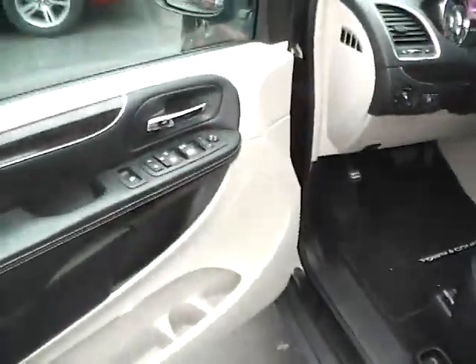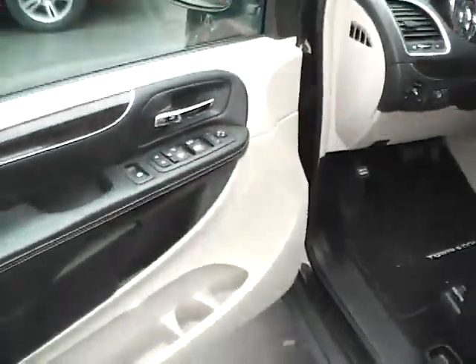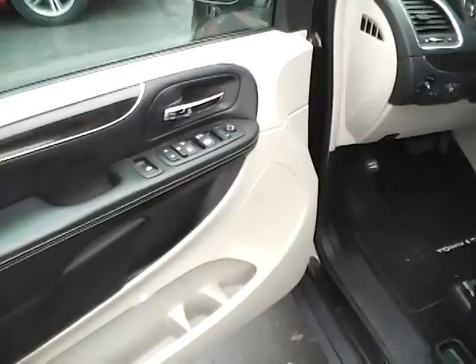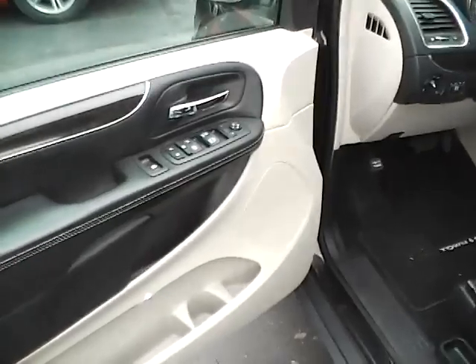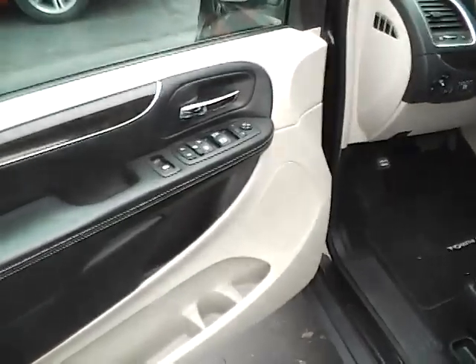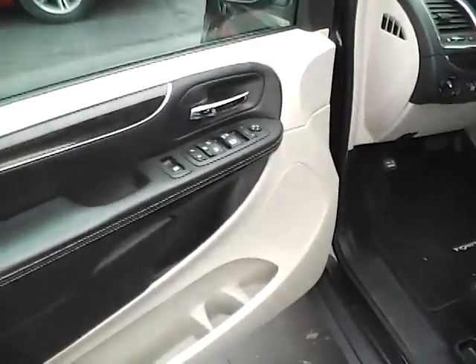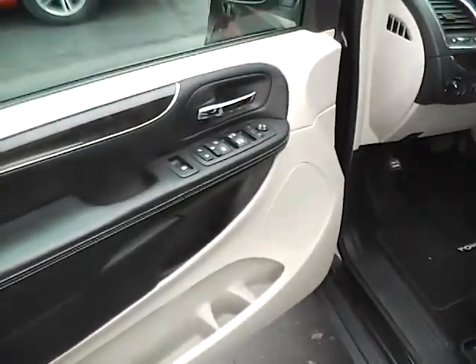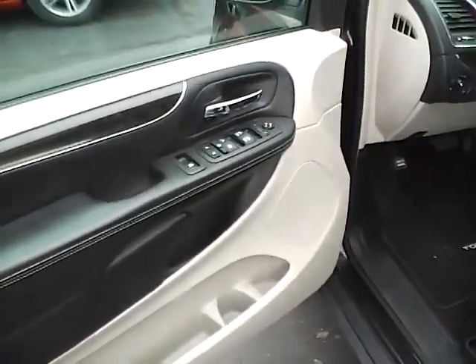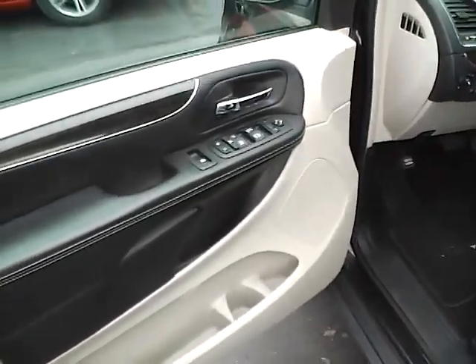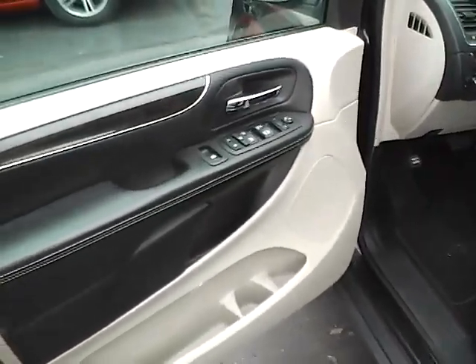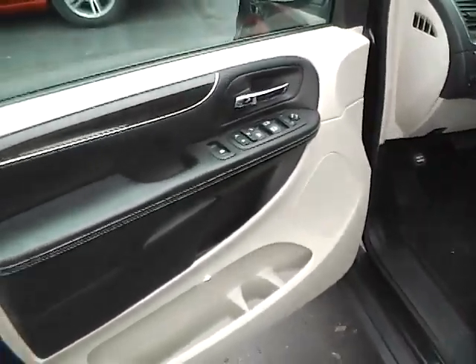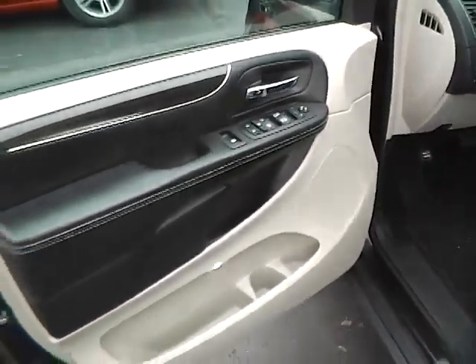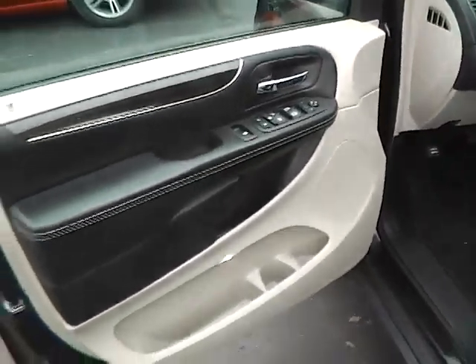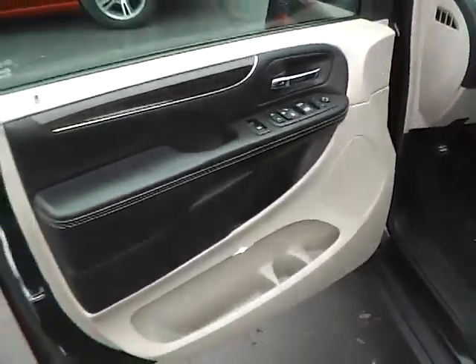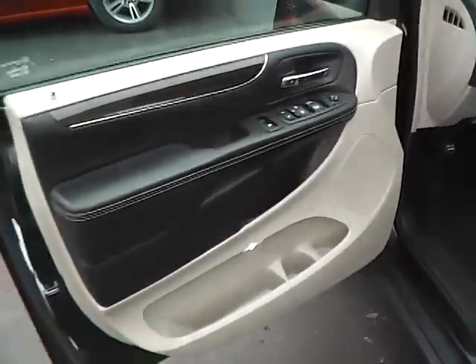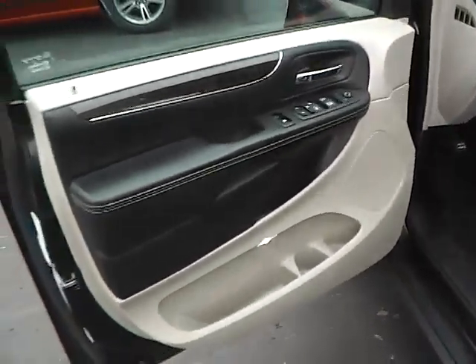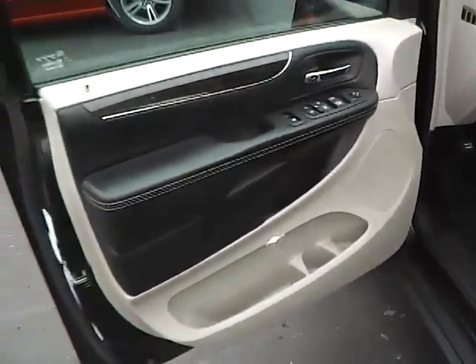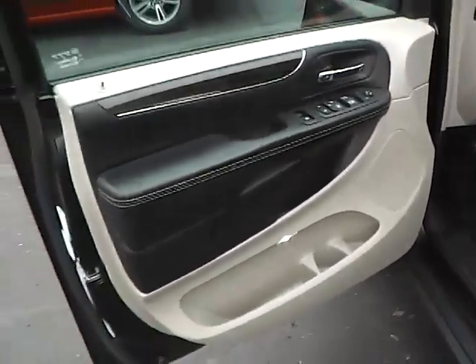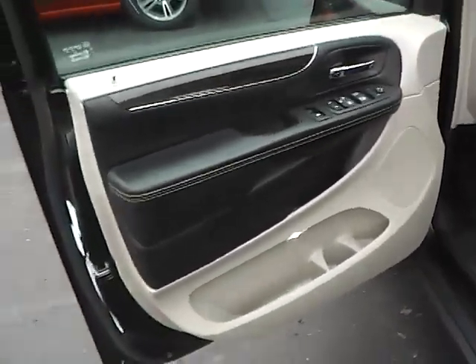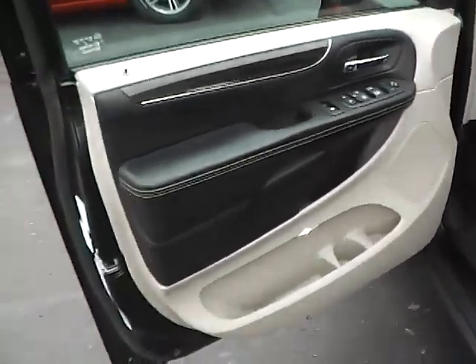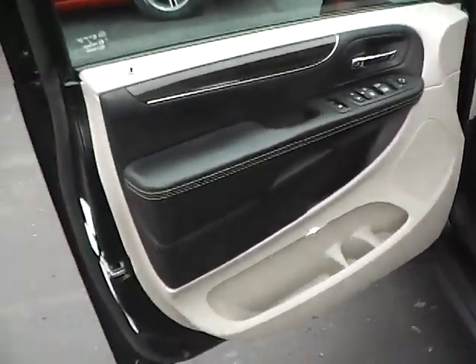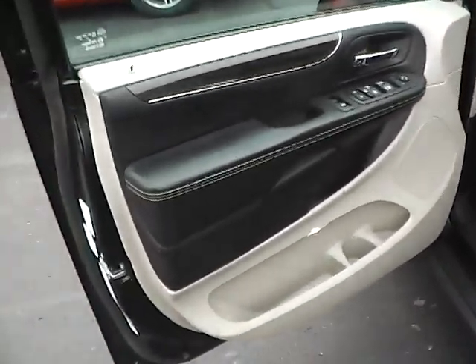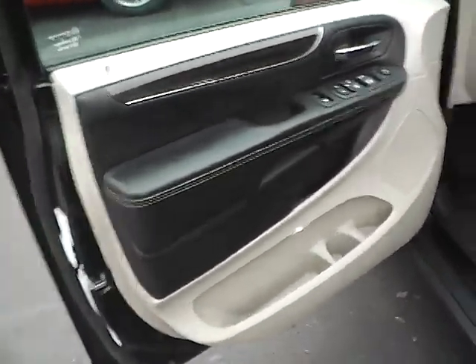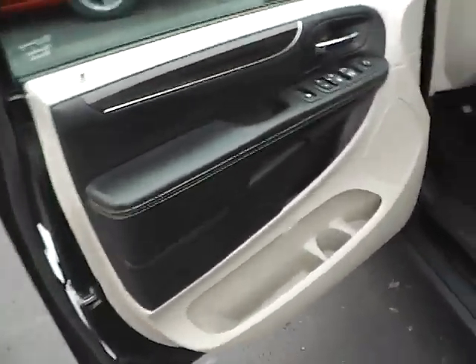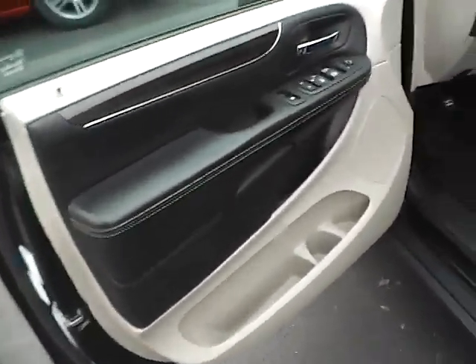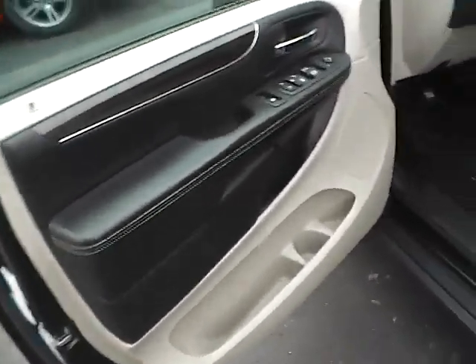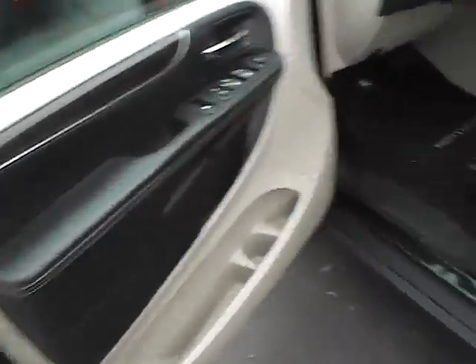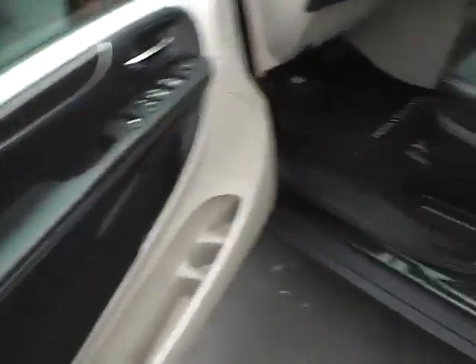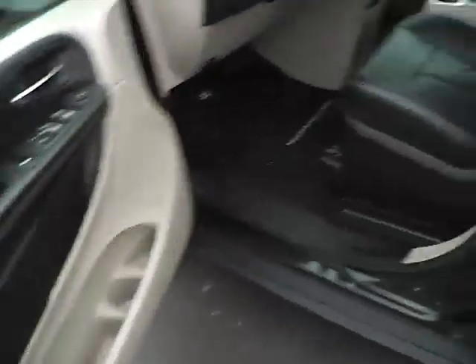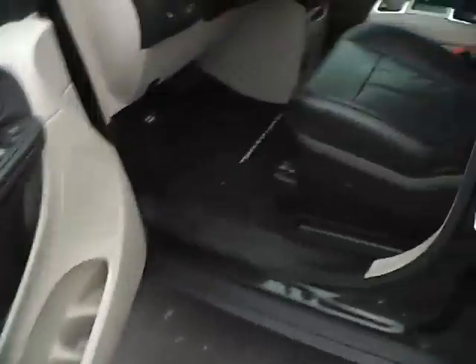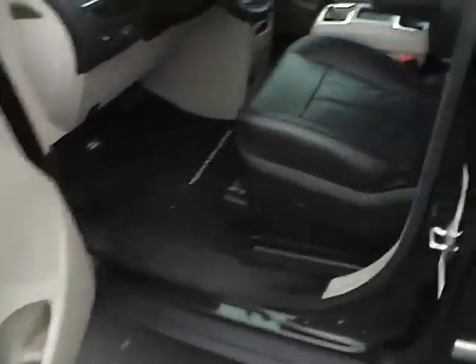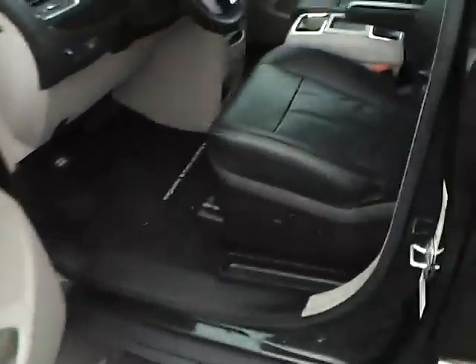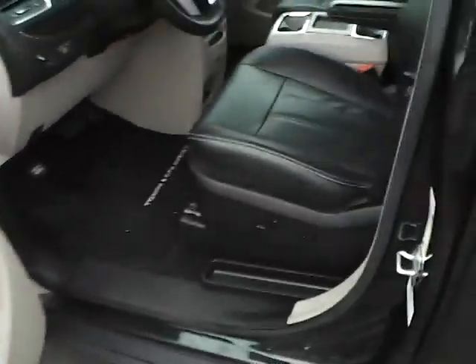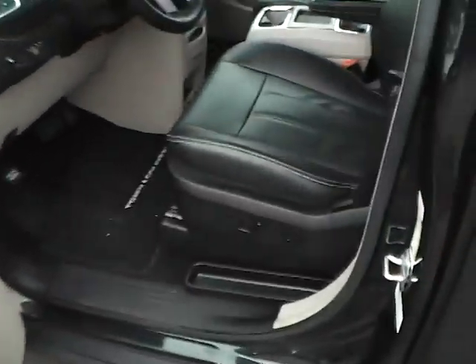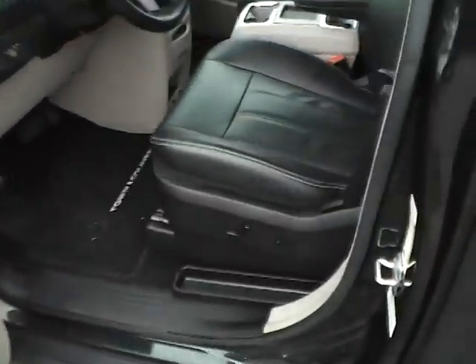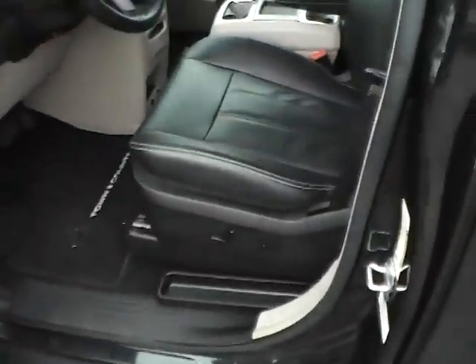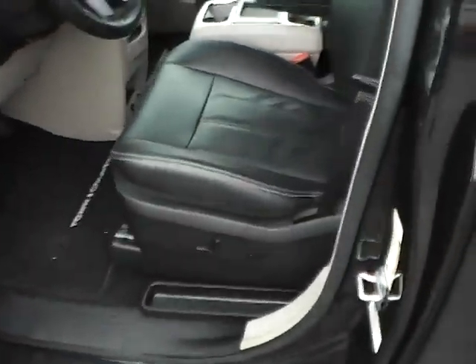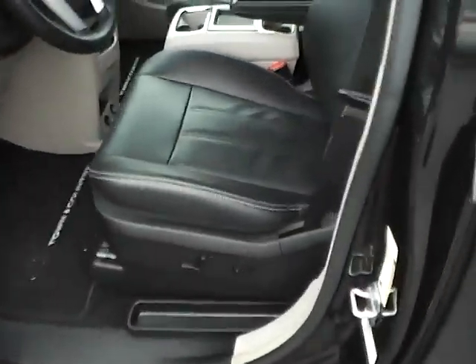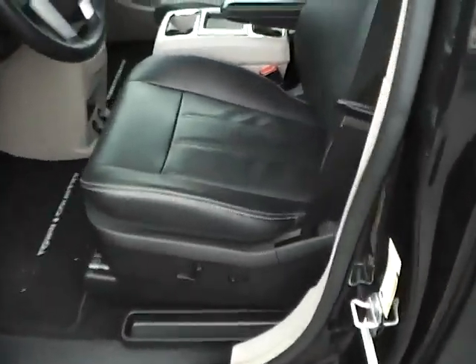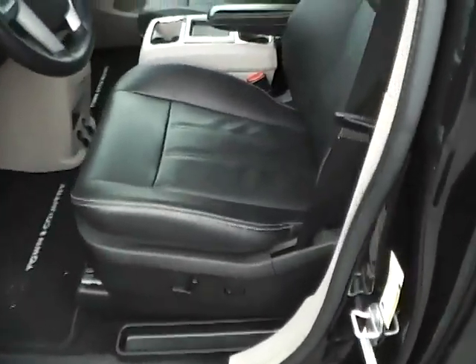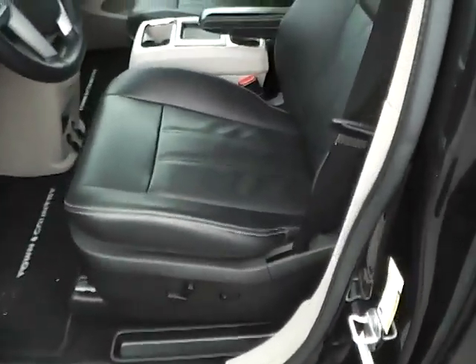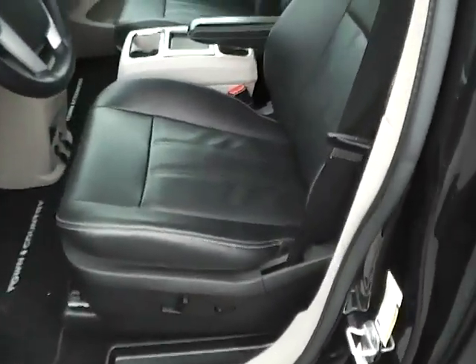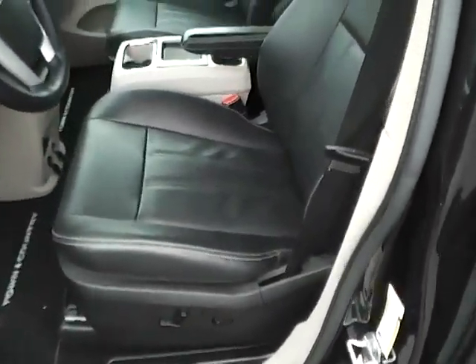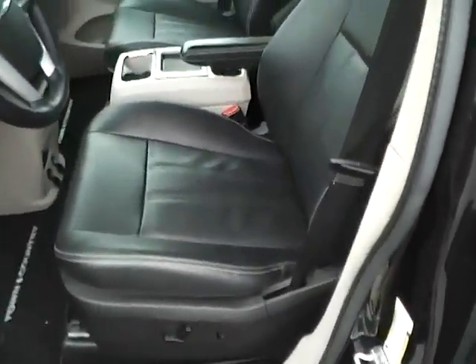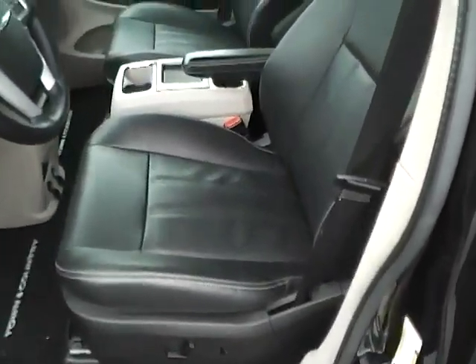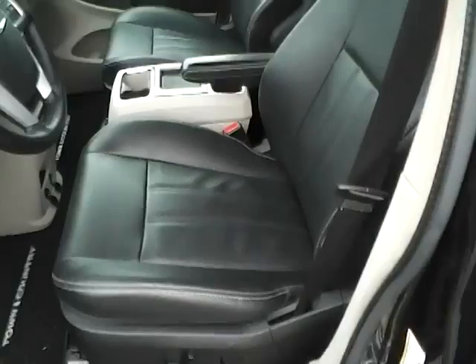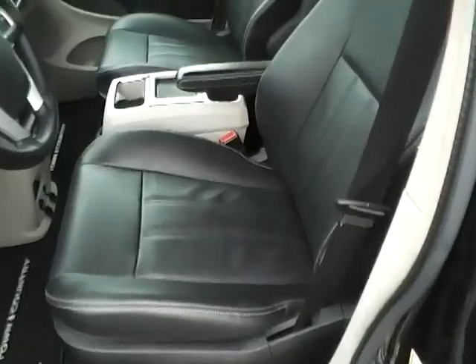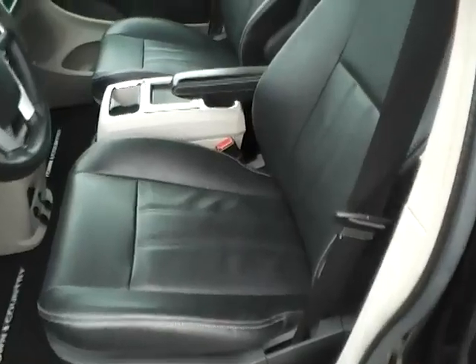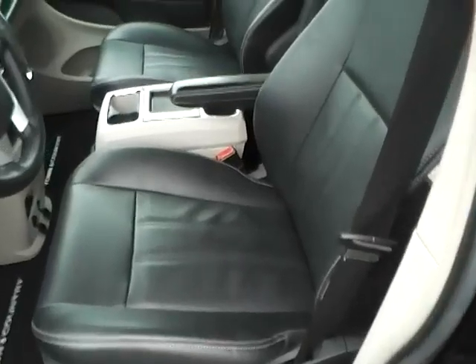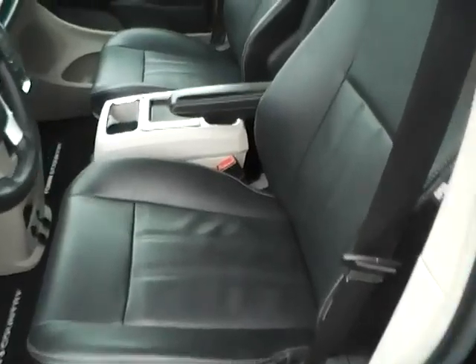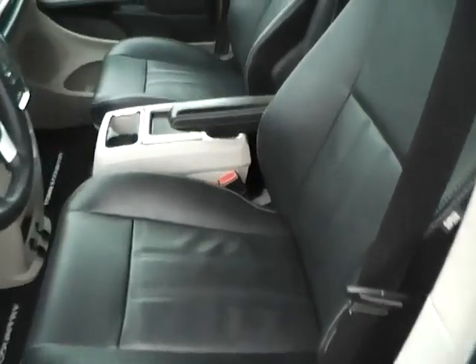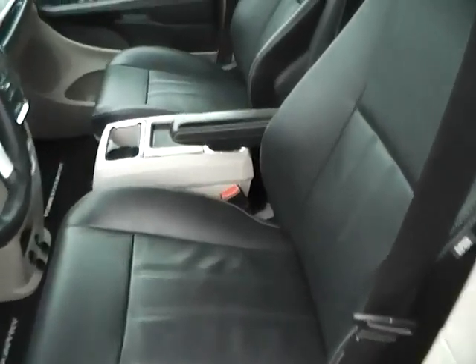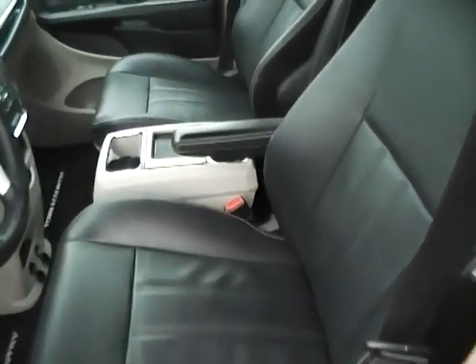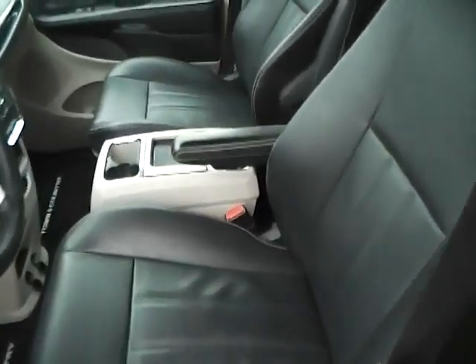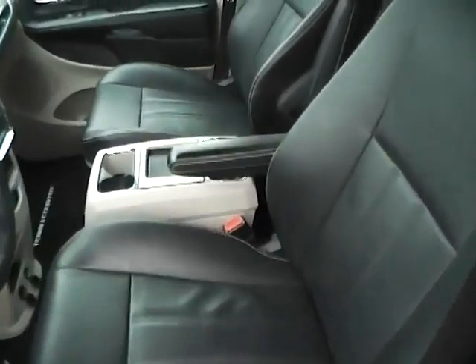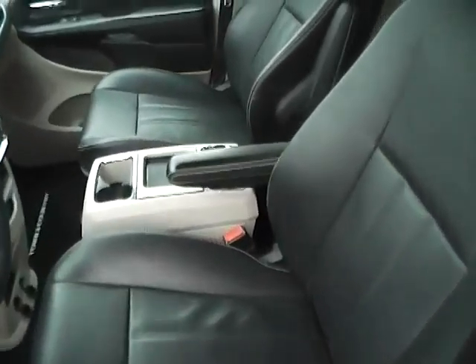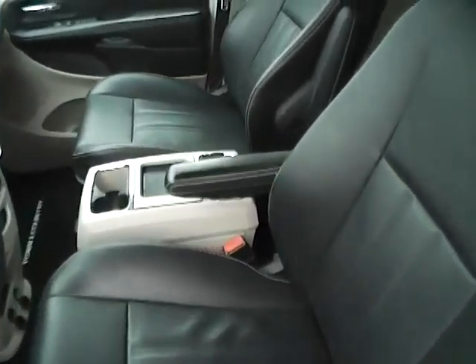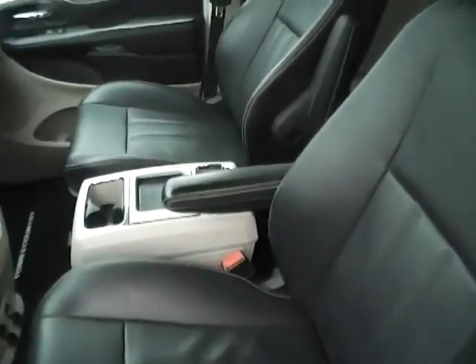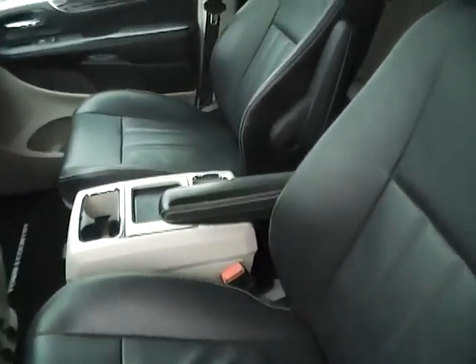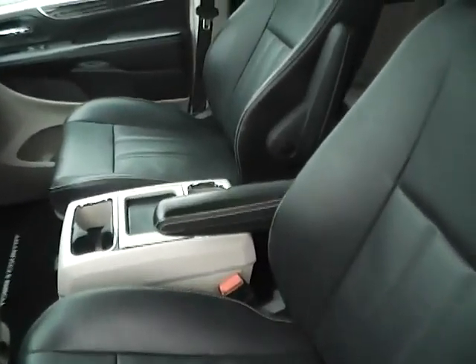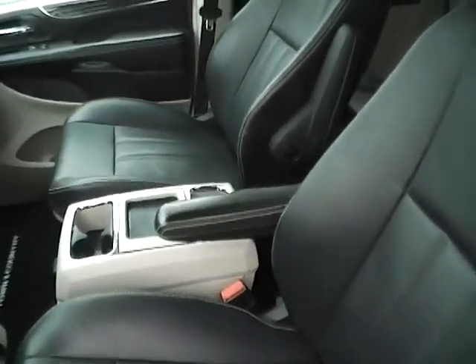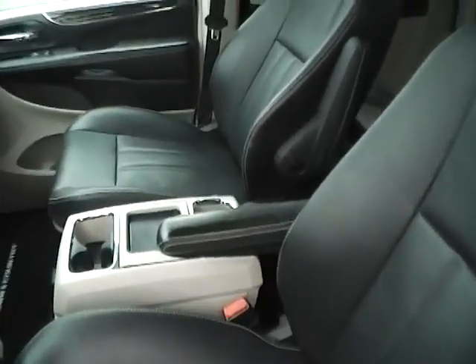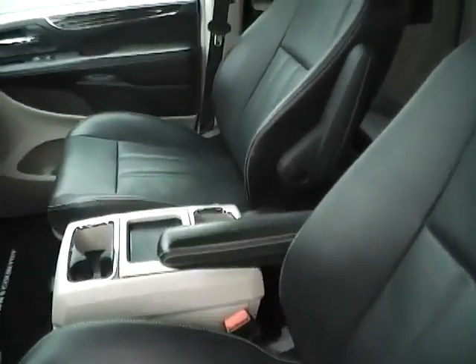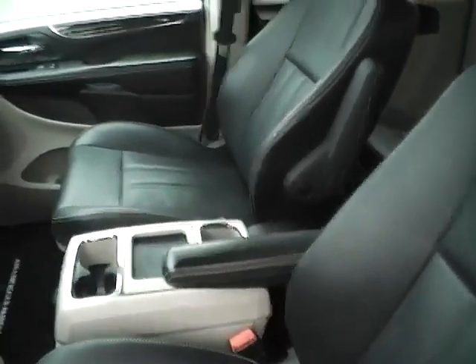Power locks, windows, and power heated mirrors. Power driver seat, excellent condition as well.